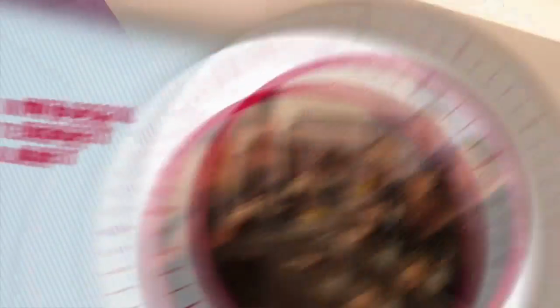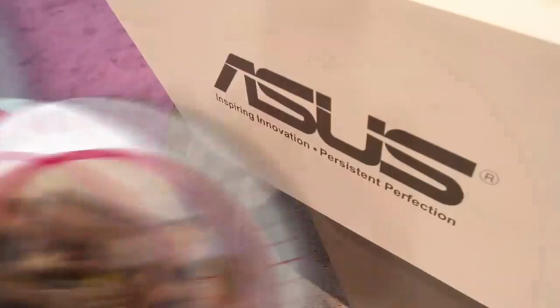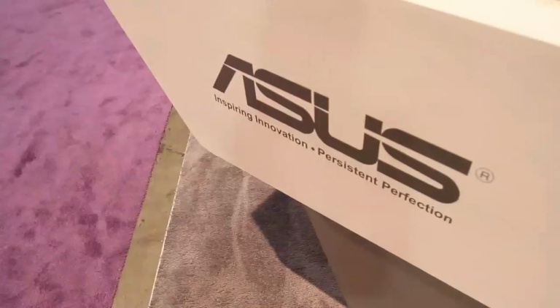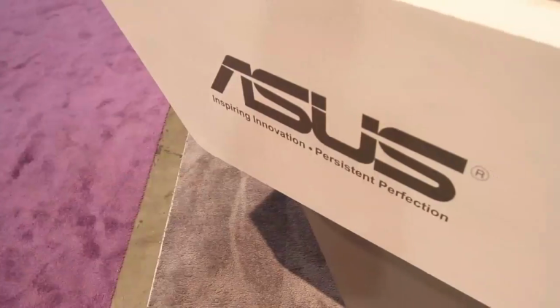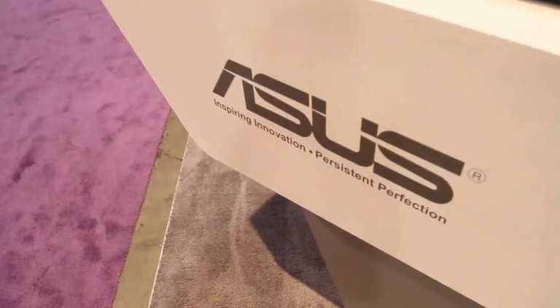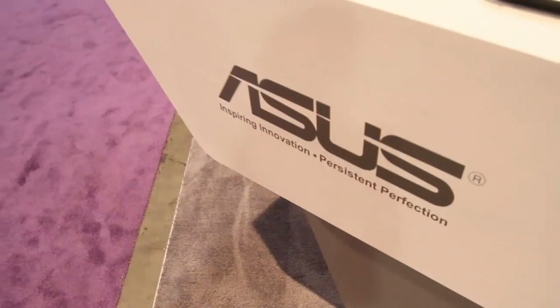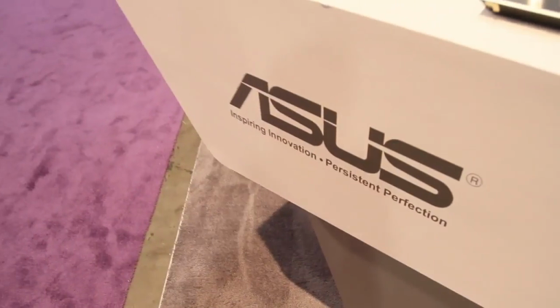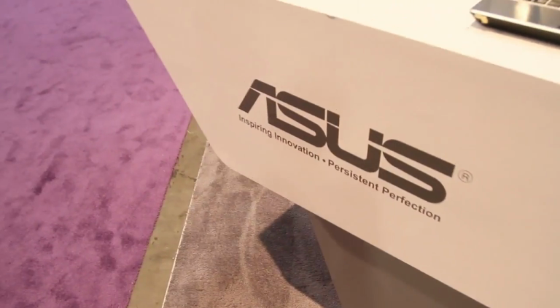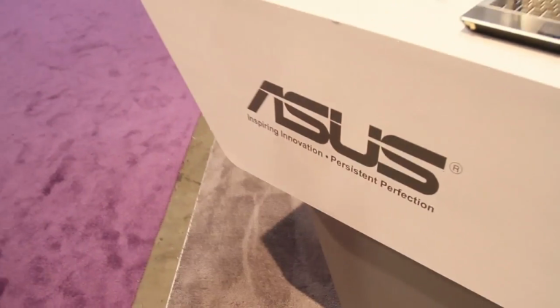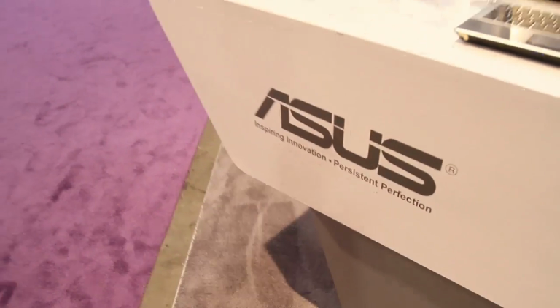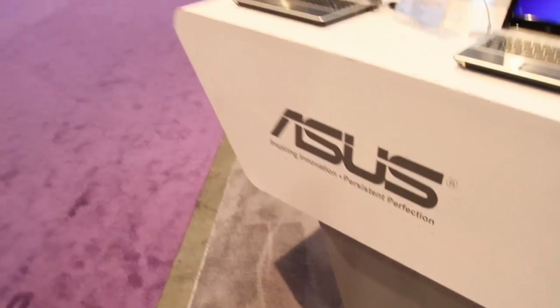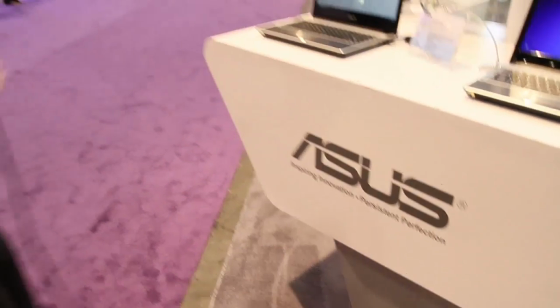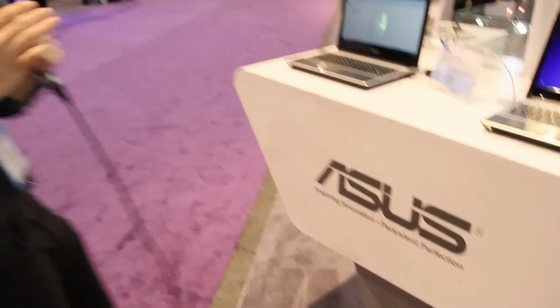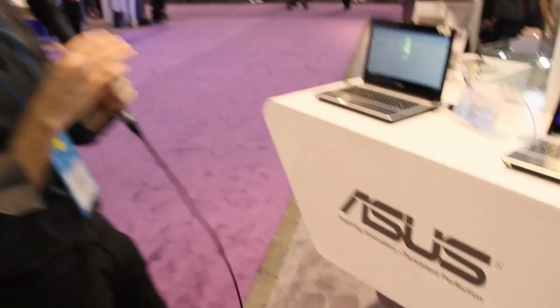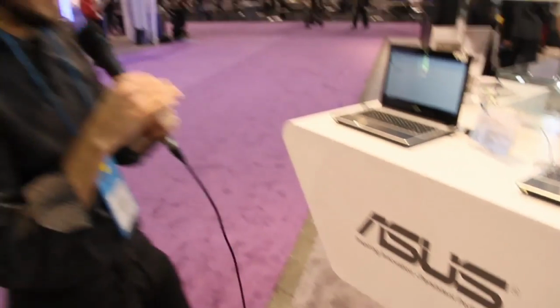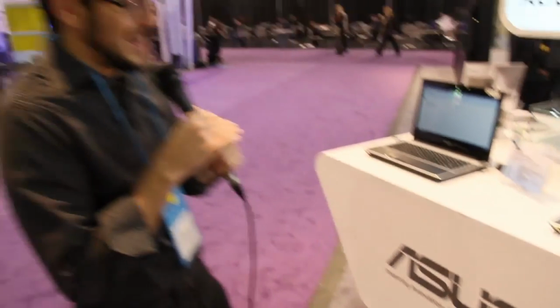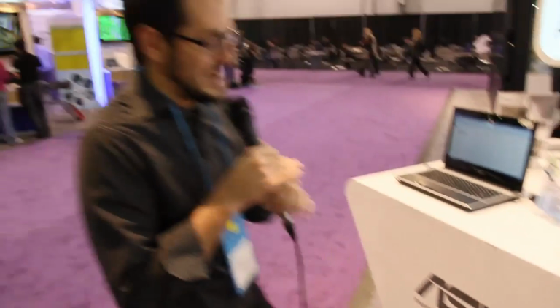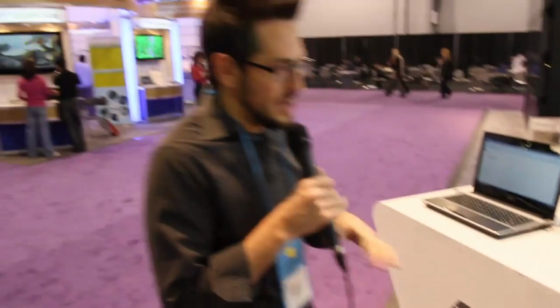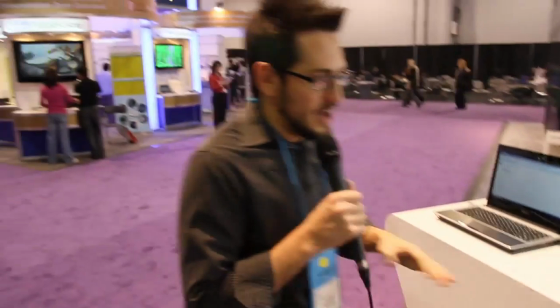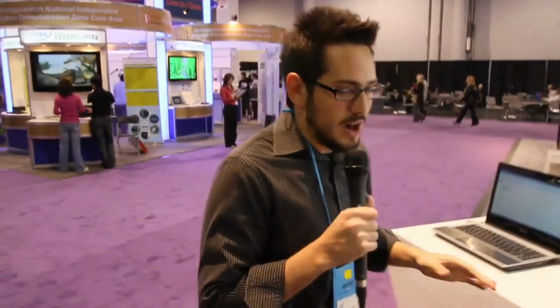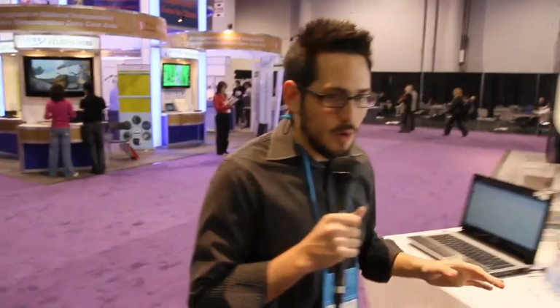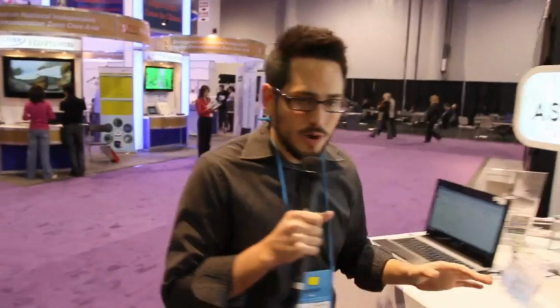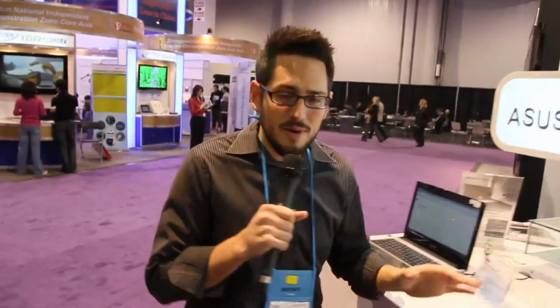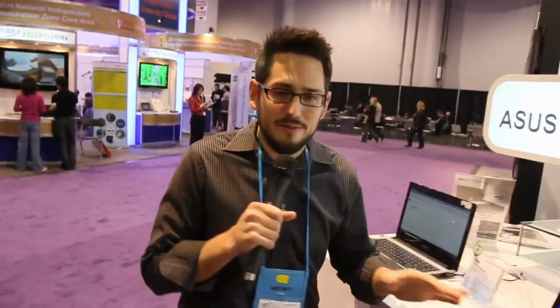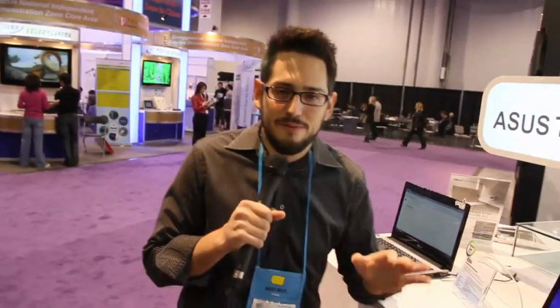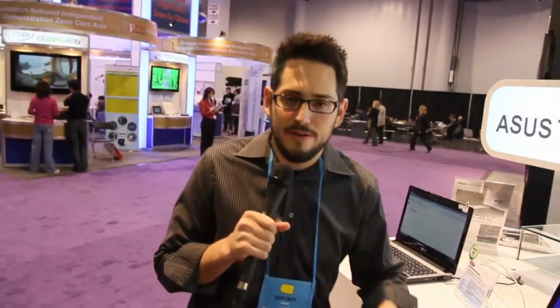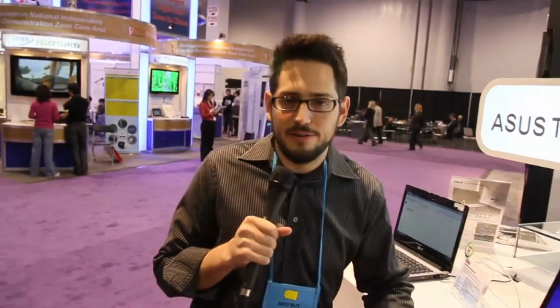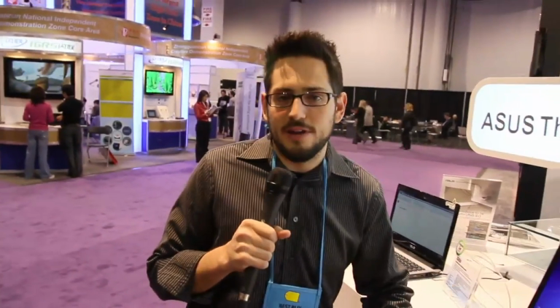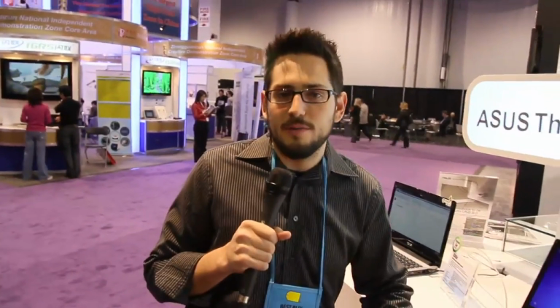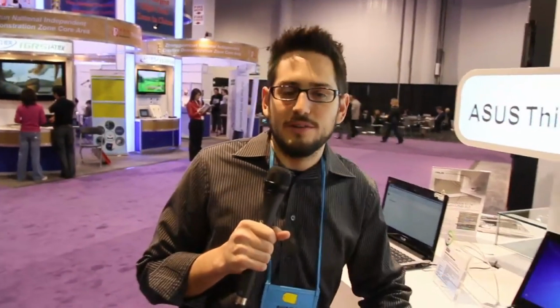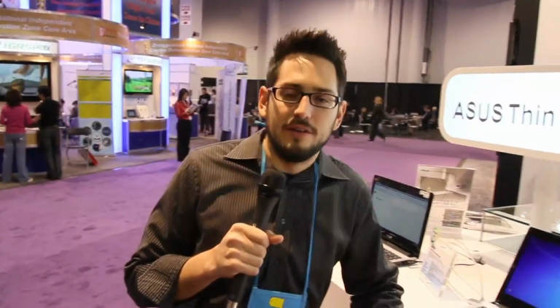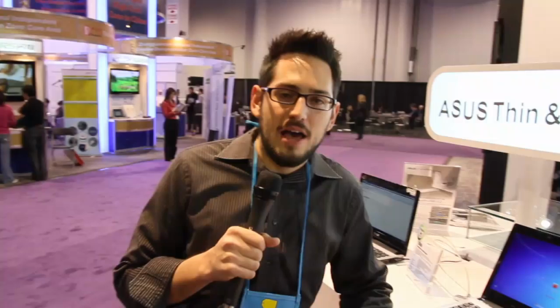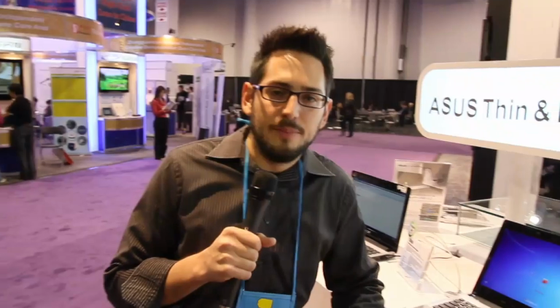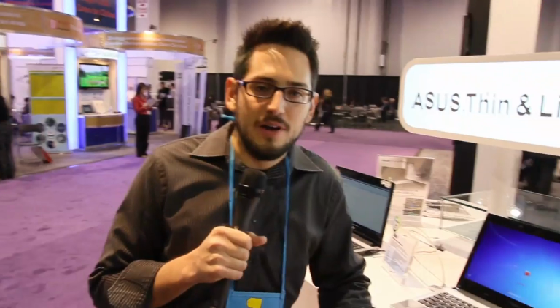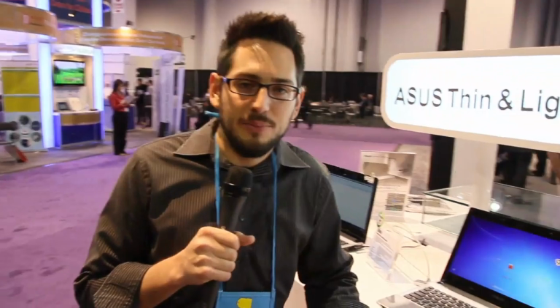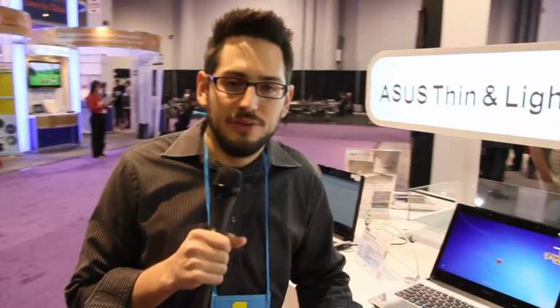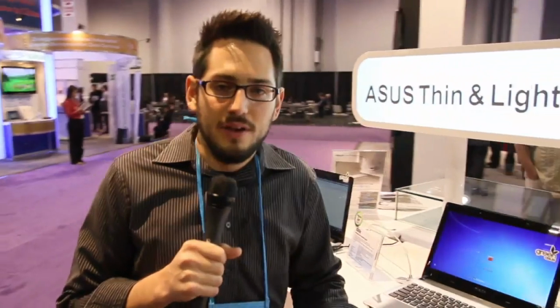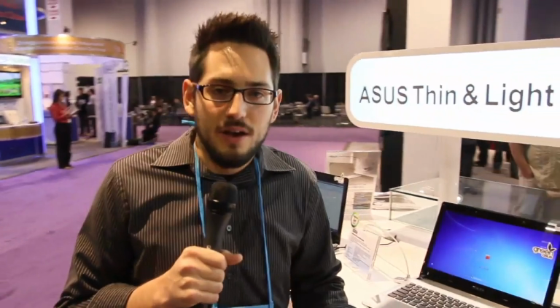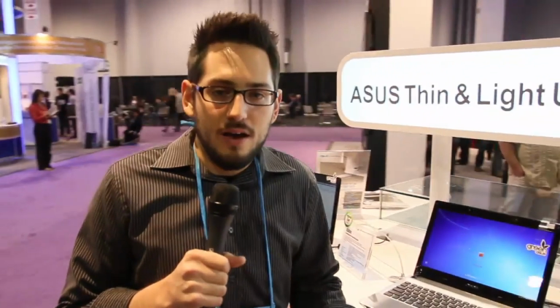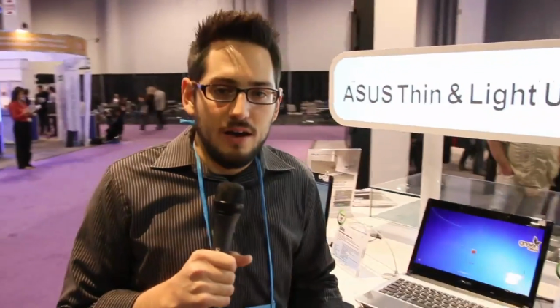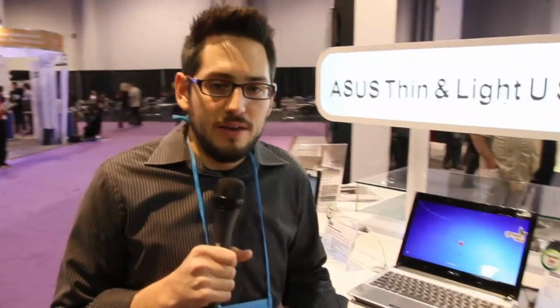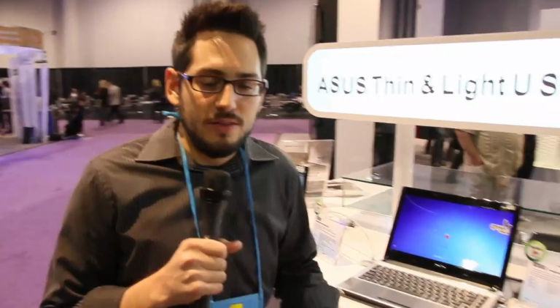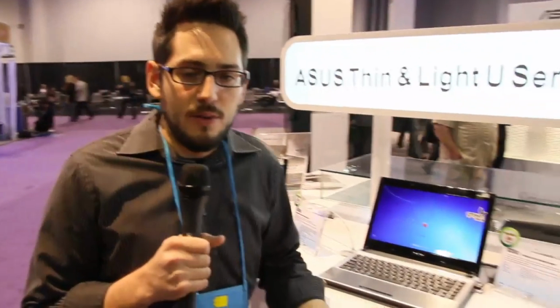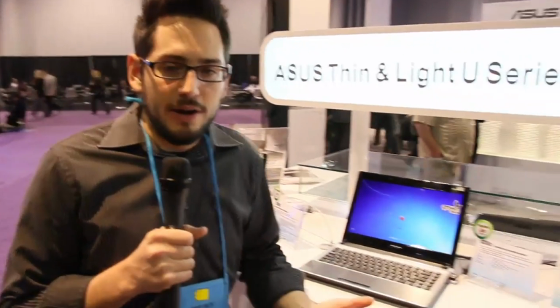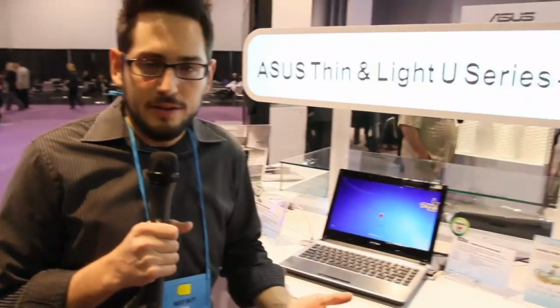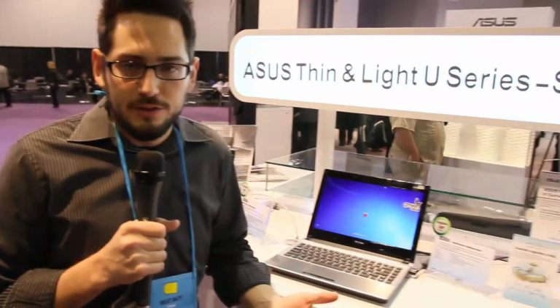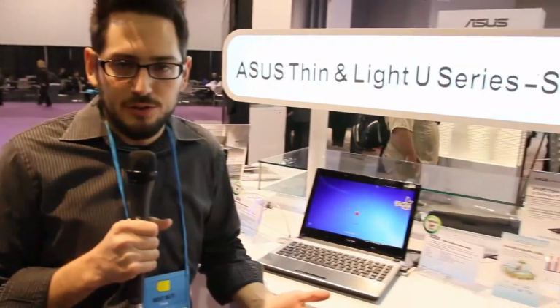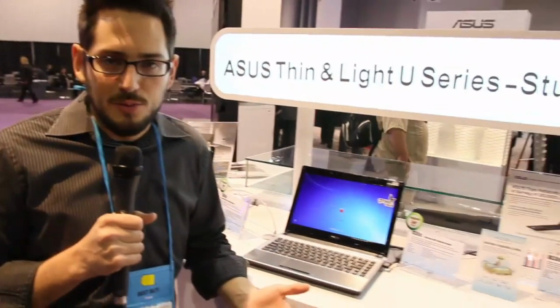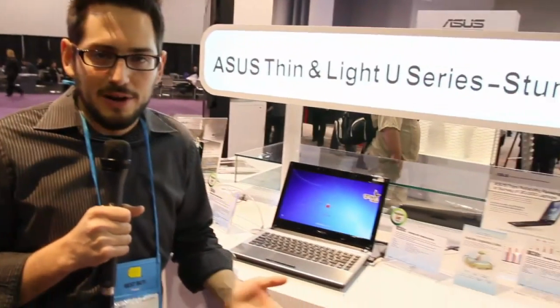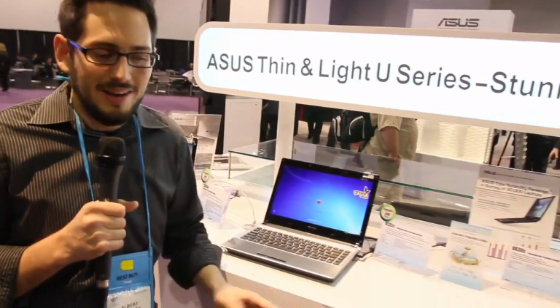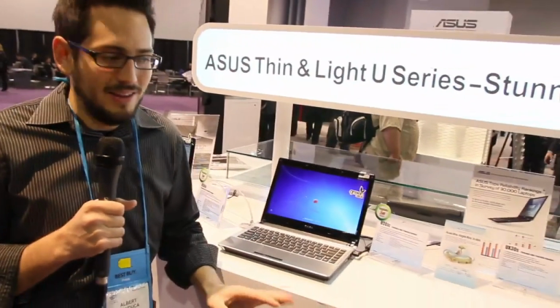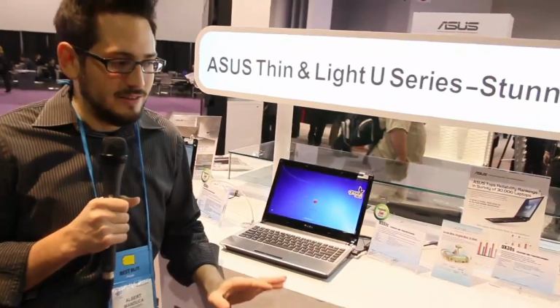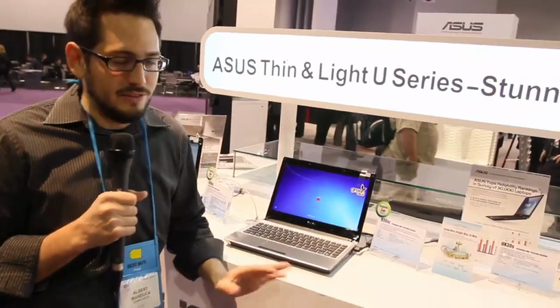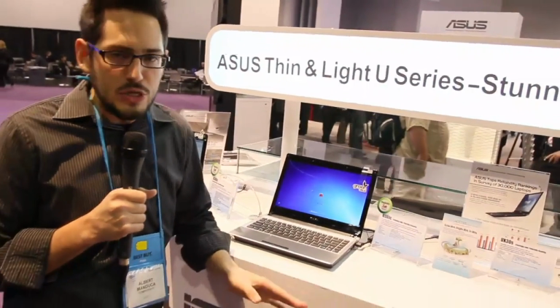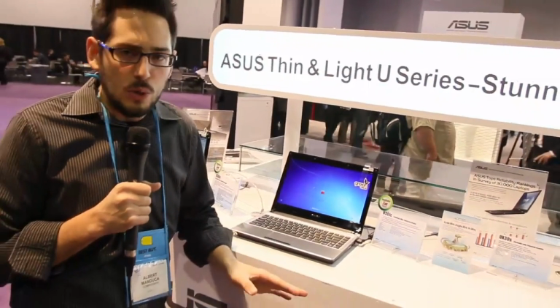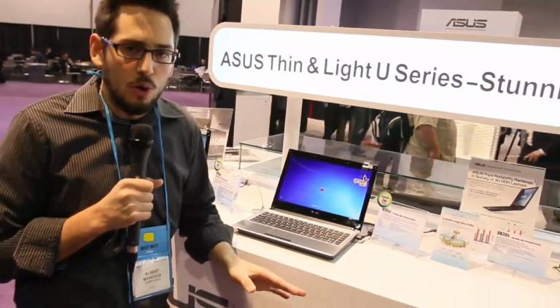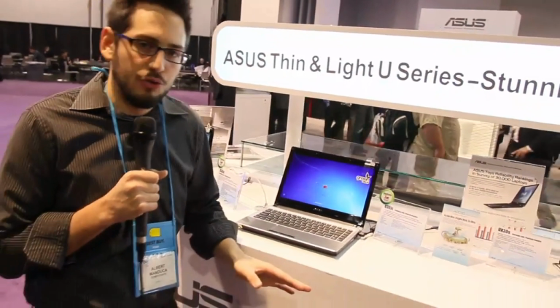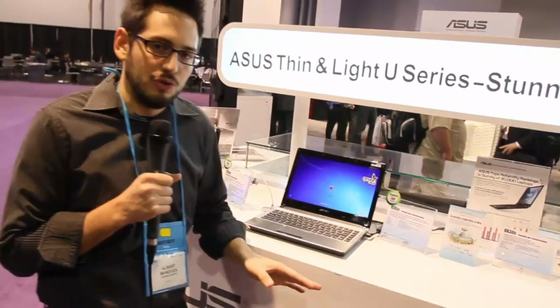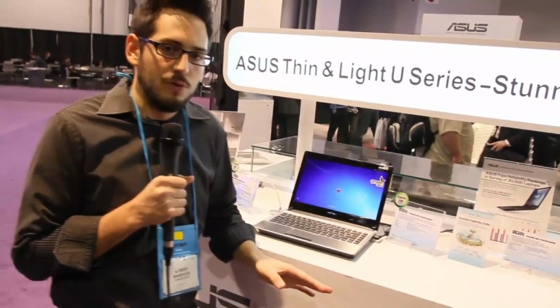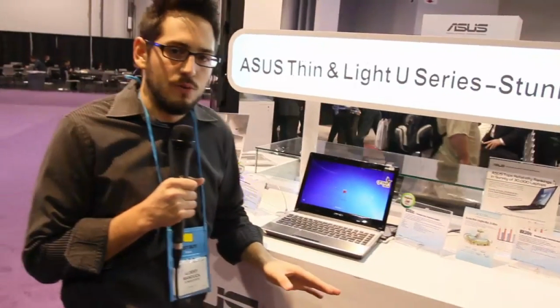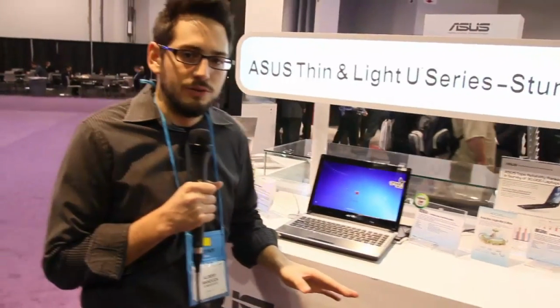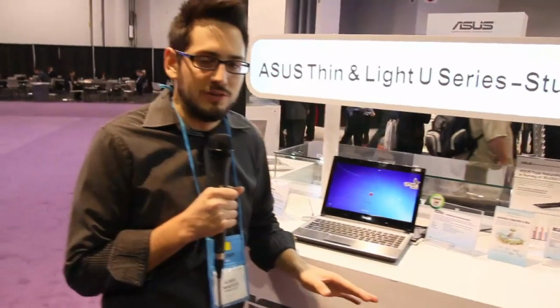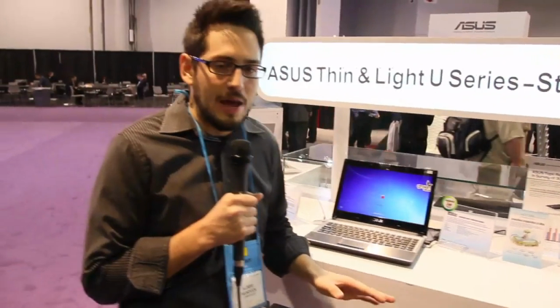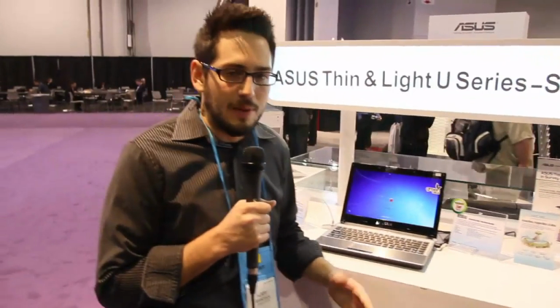All right, check it out. We're here at the ACES with one of my favorite segments on laptops in the consumer market: these new ultra-low voltage laptops.